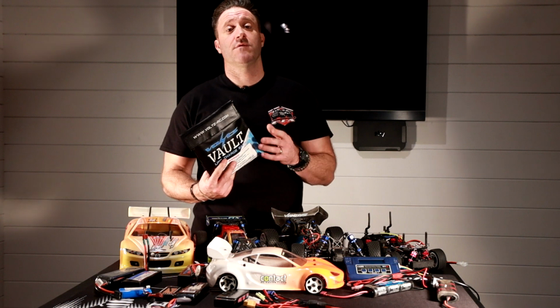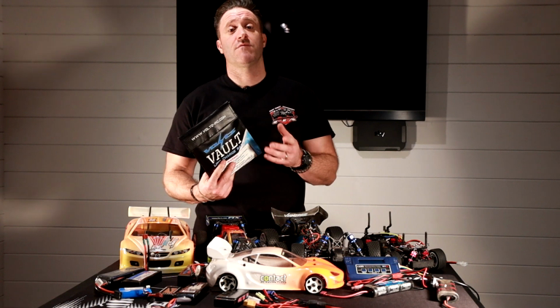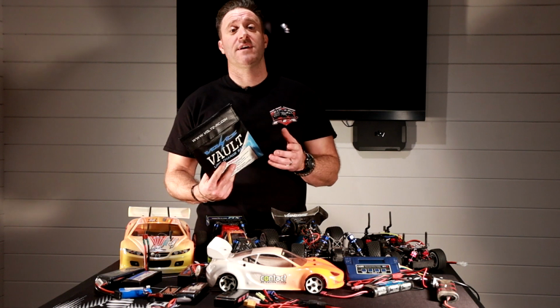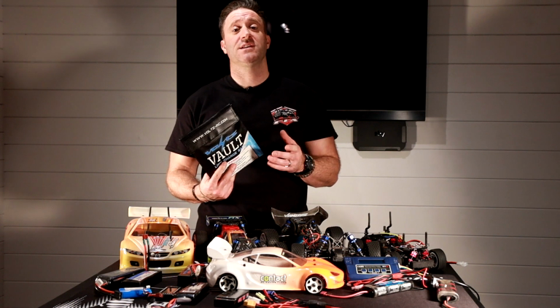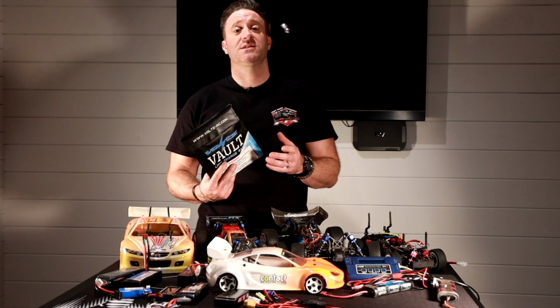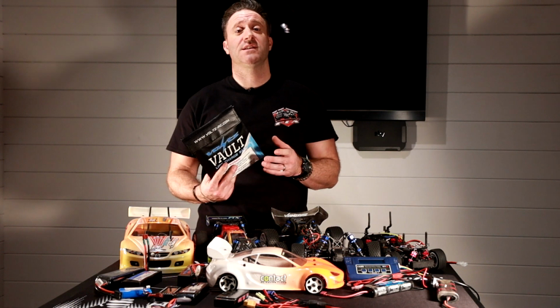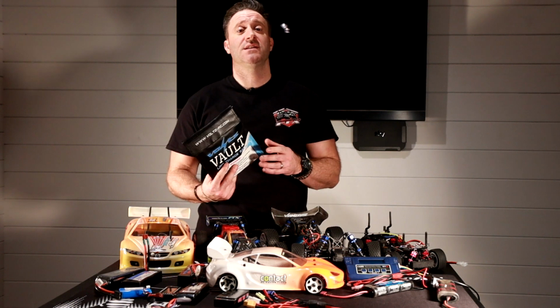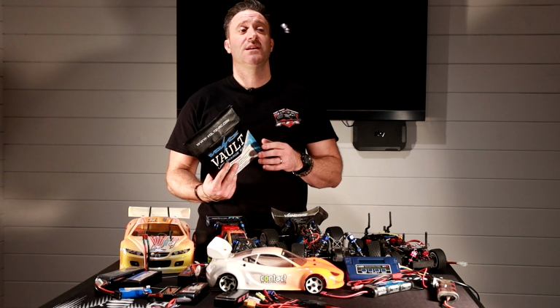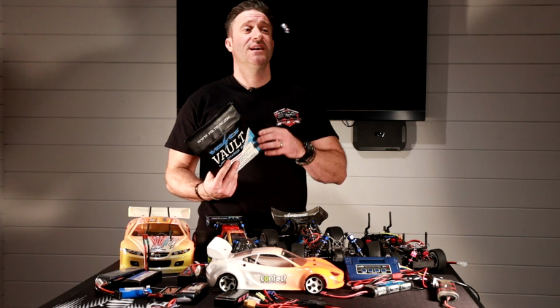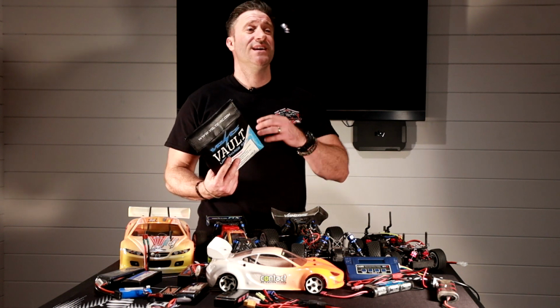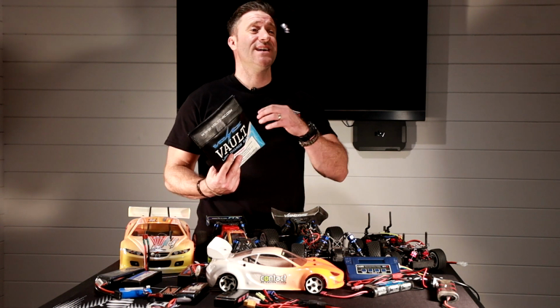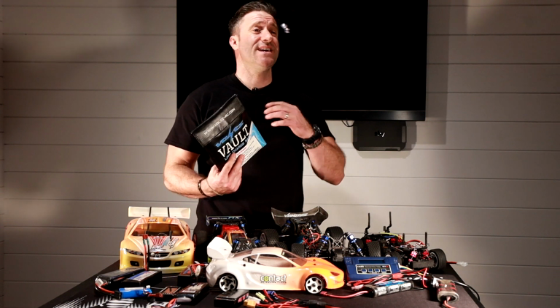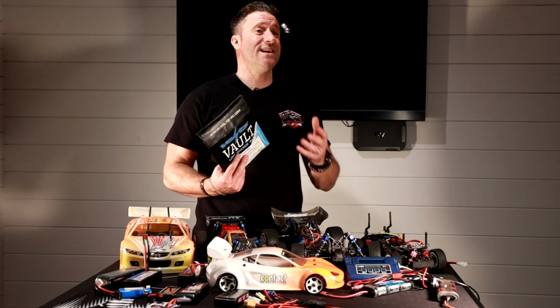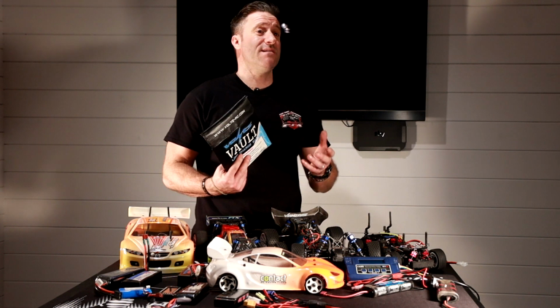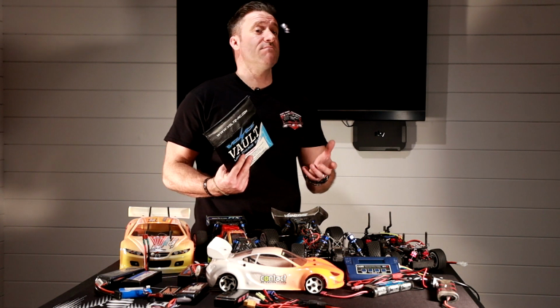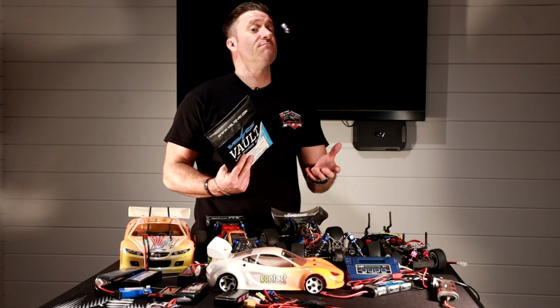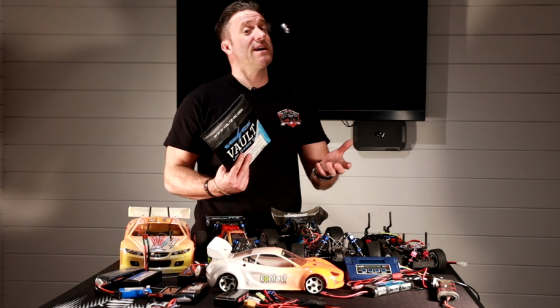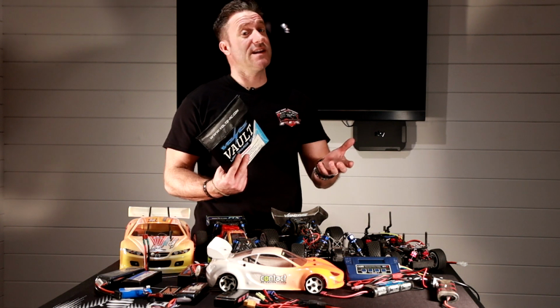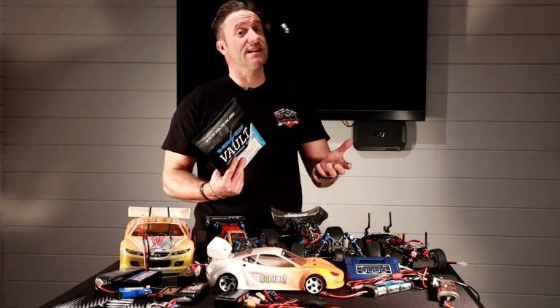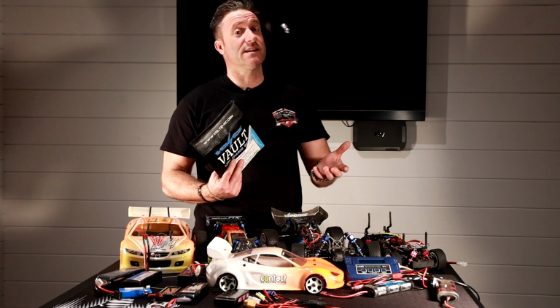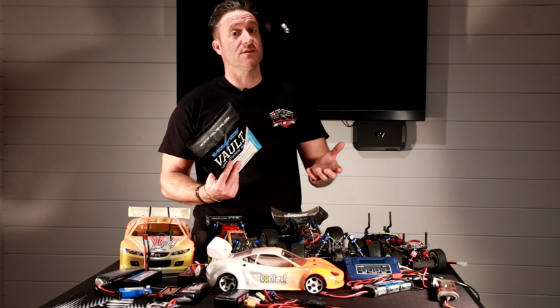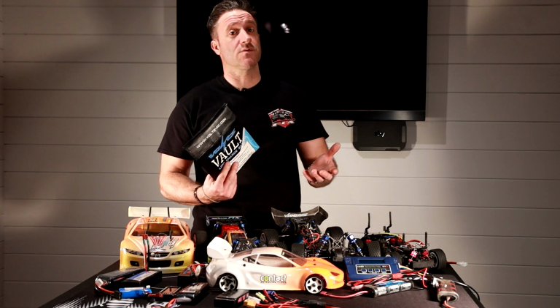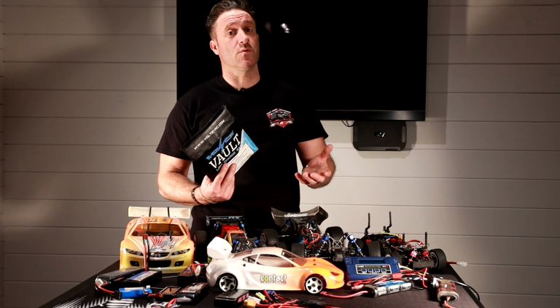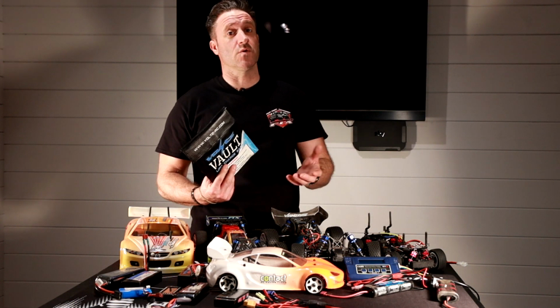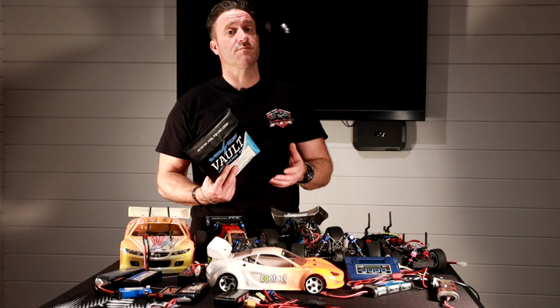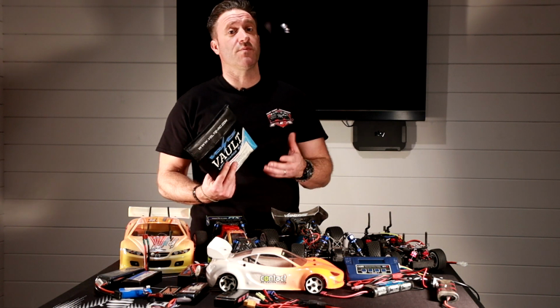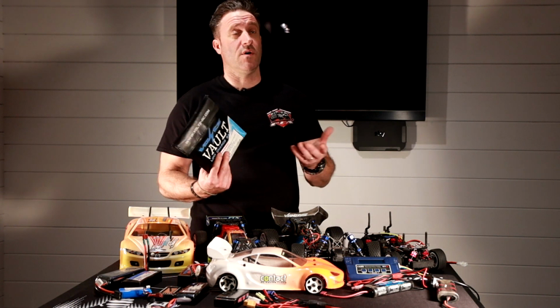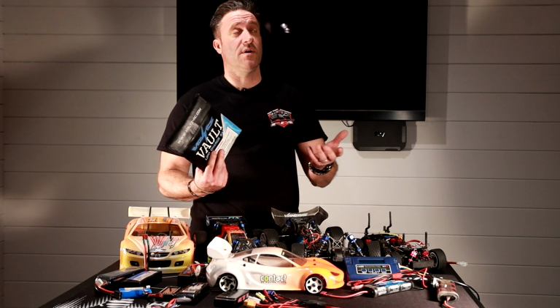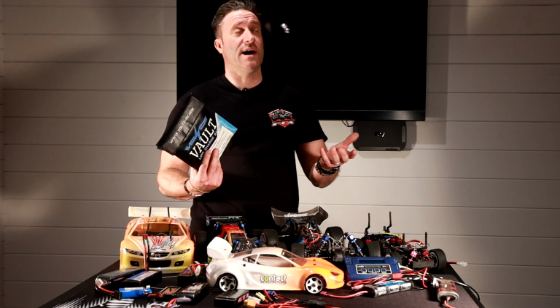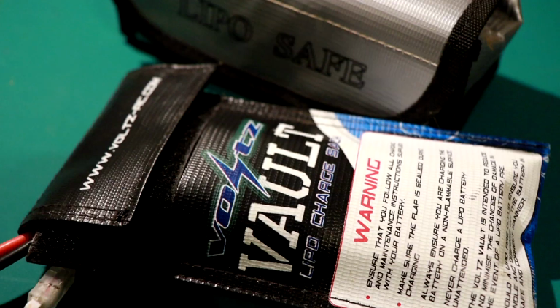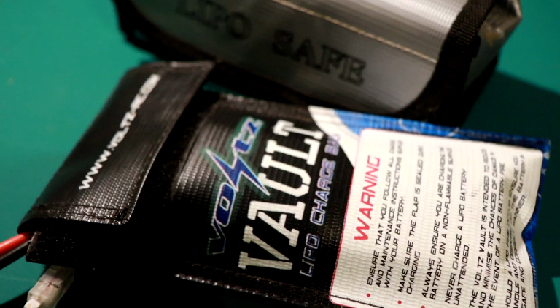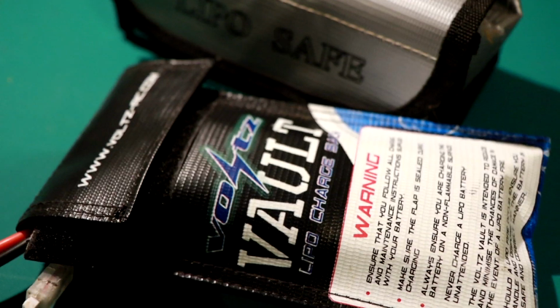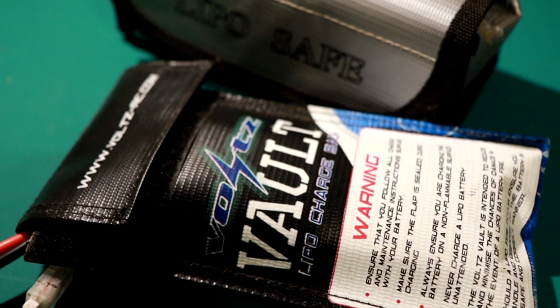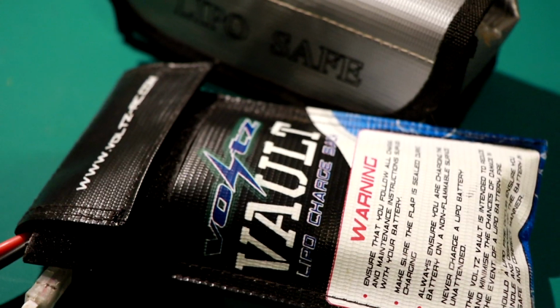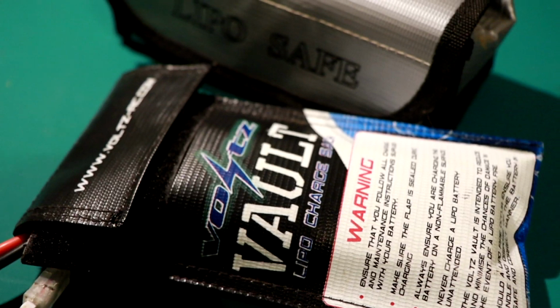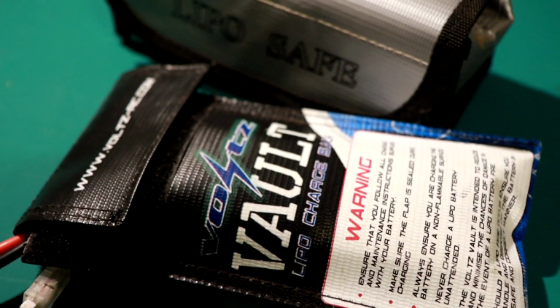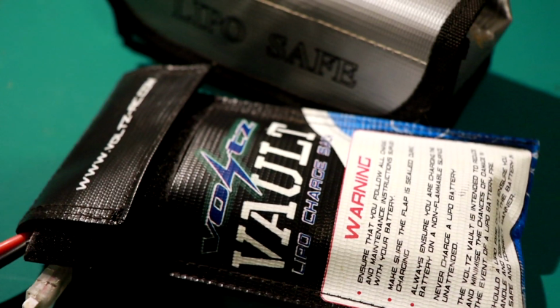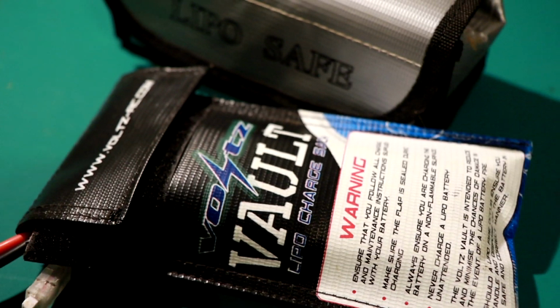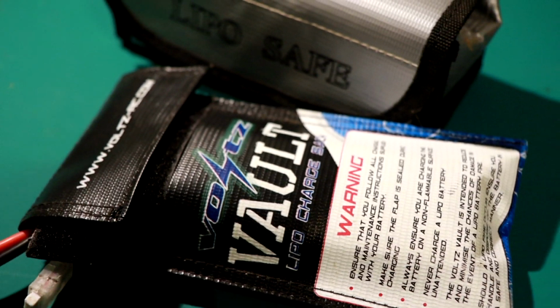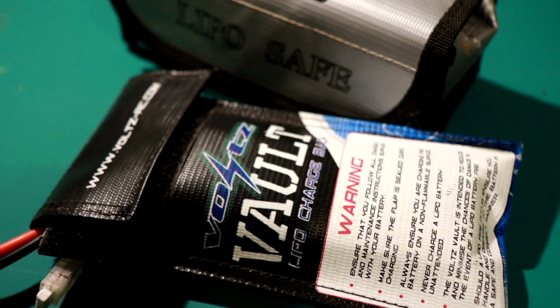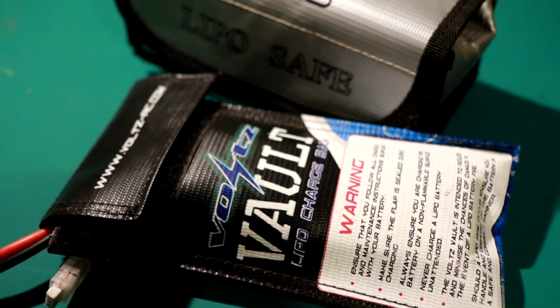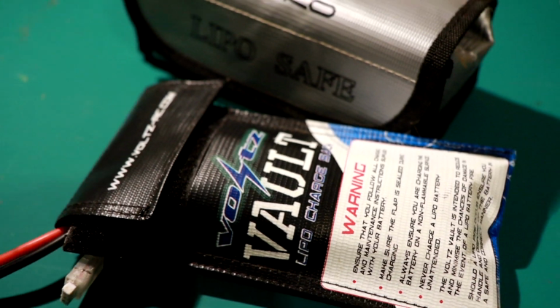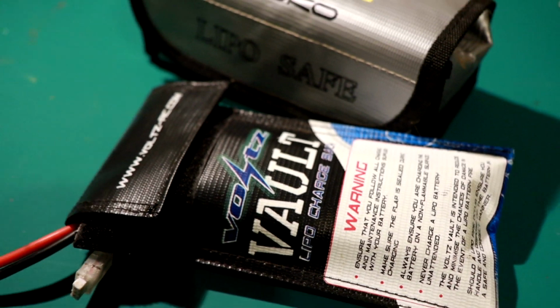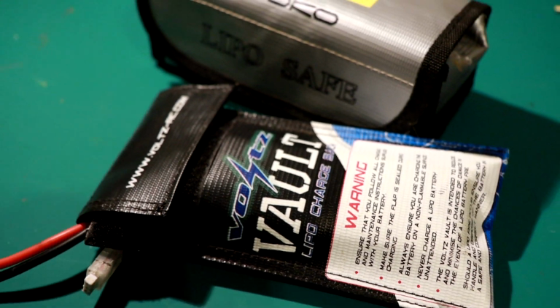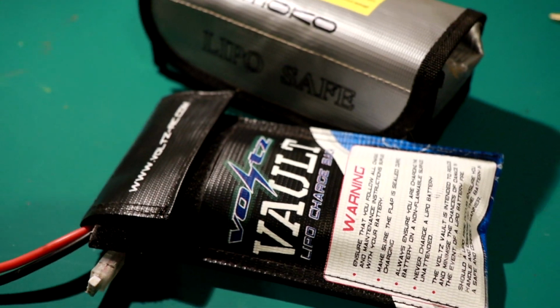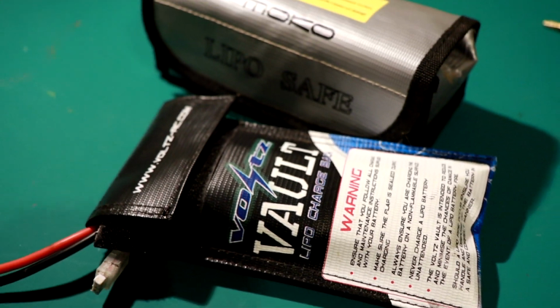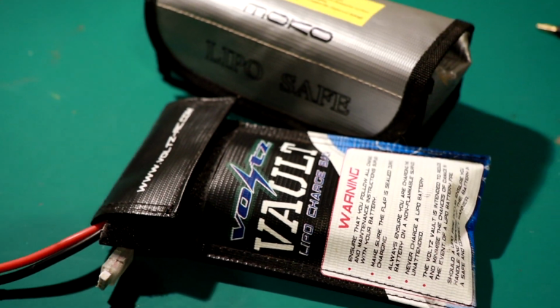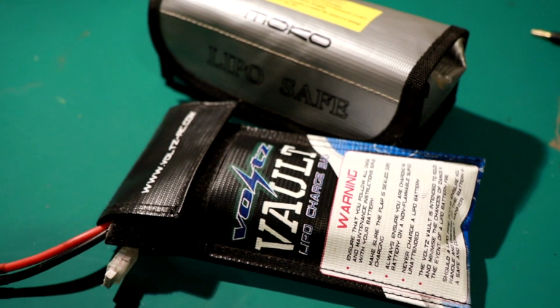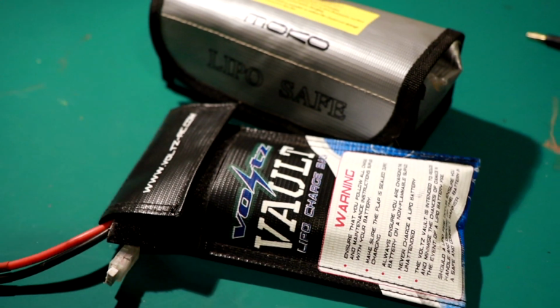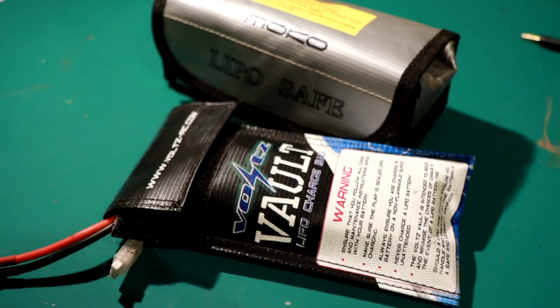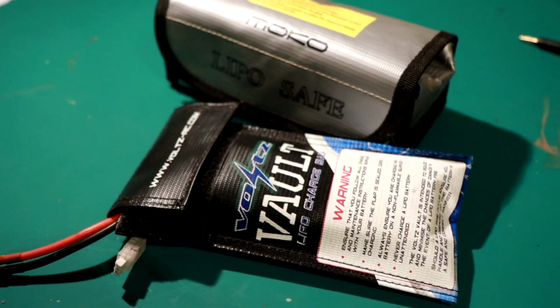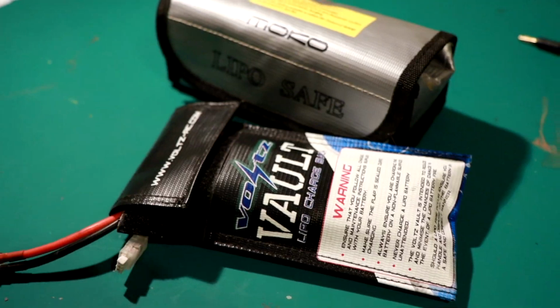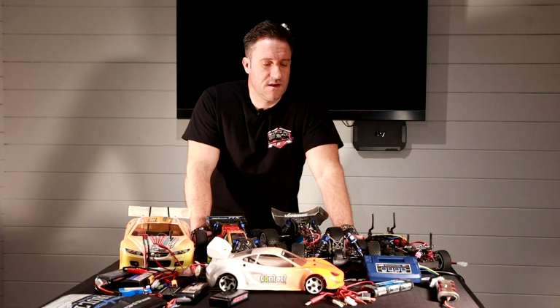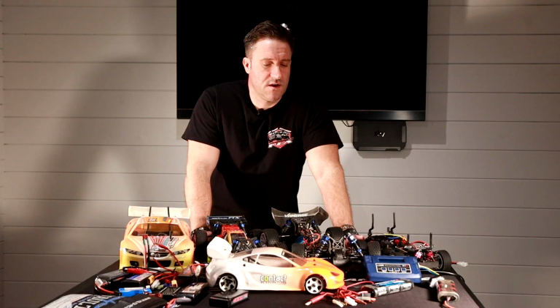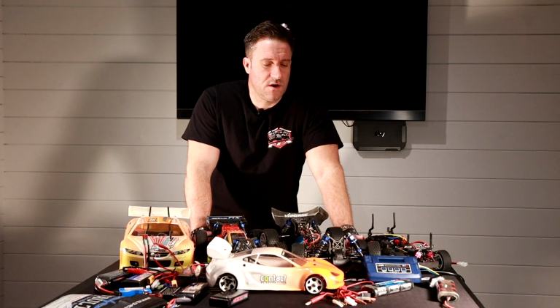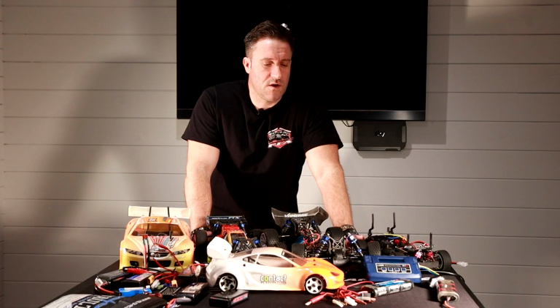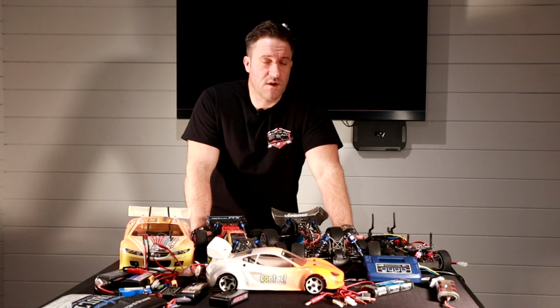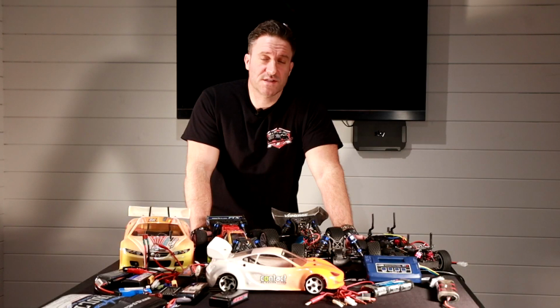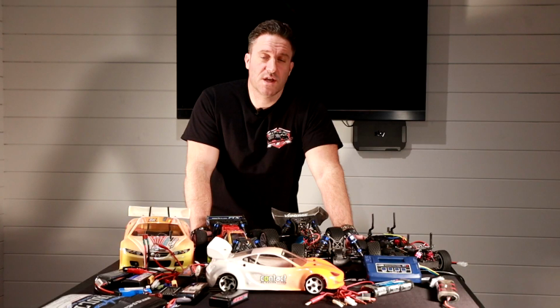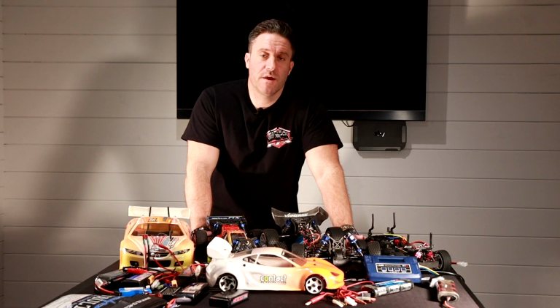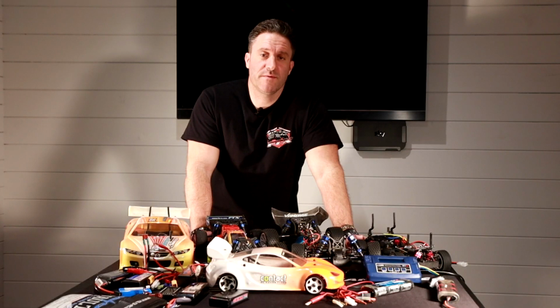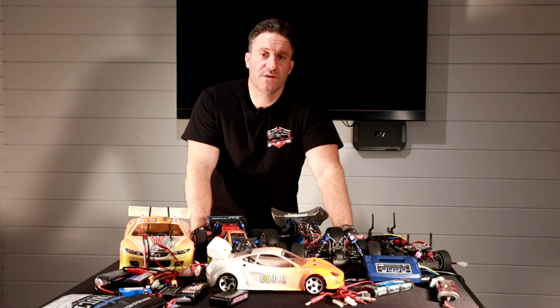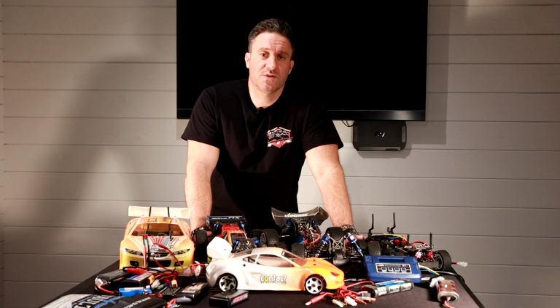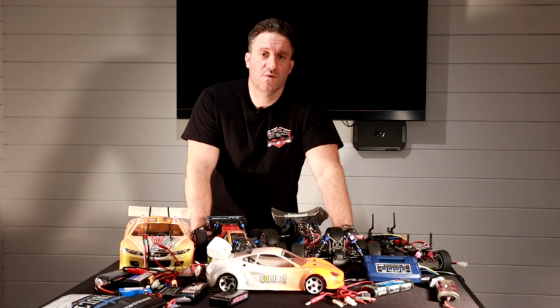A really important part of racing is one of these — it's called a LiPo safety sack. Whether you're racing mainly indoors or outdoors, you will need one of these.